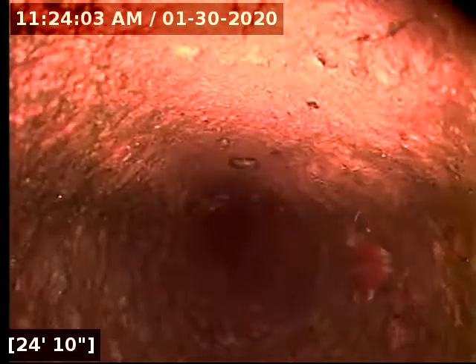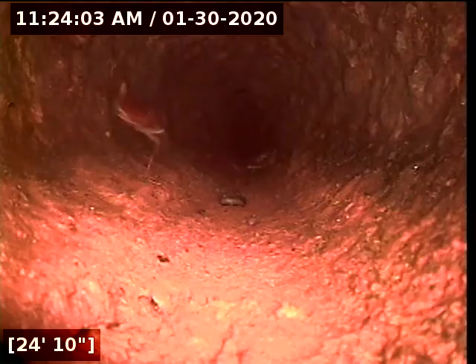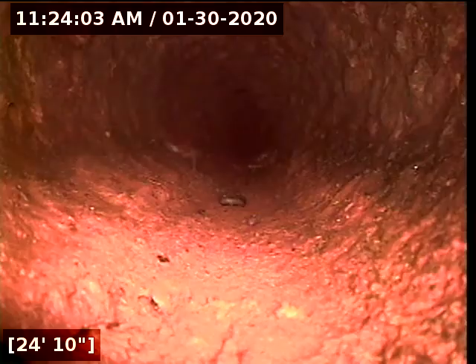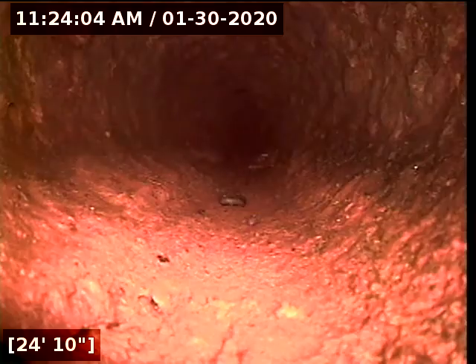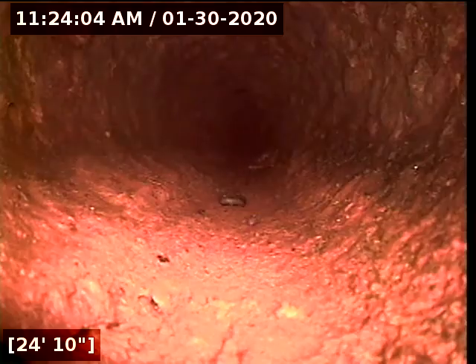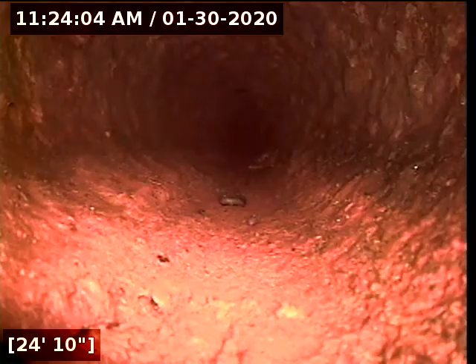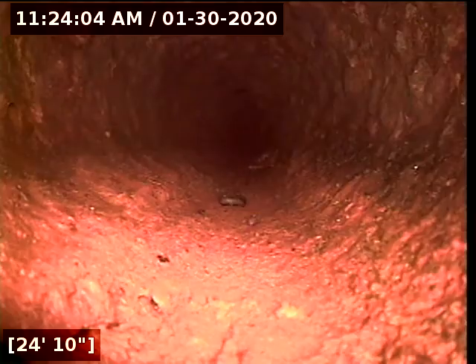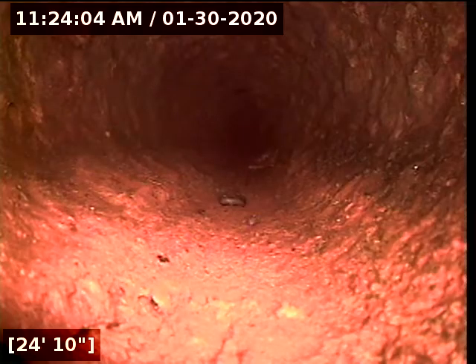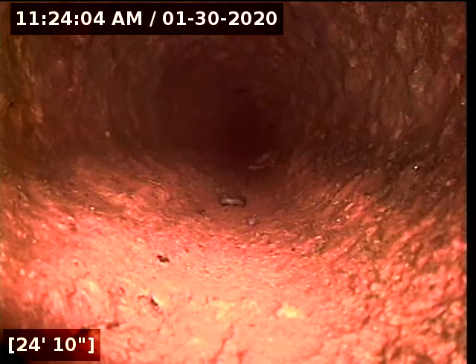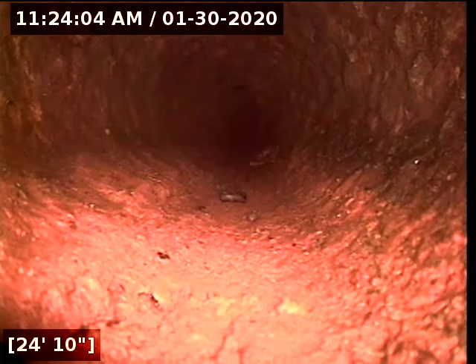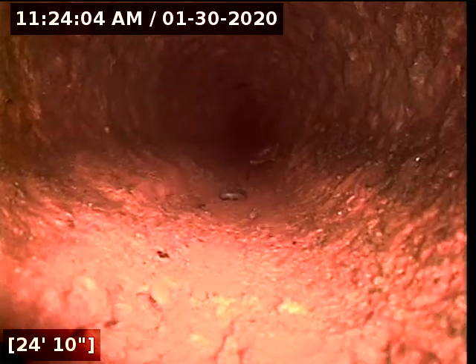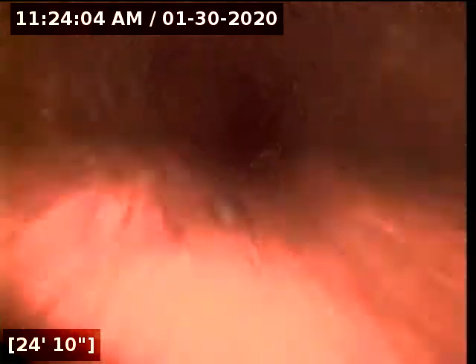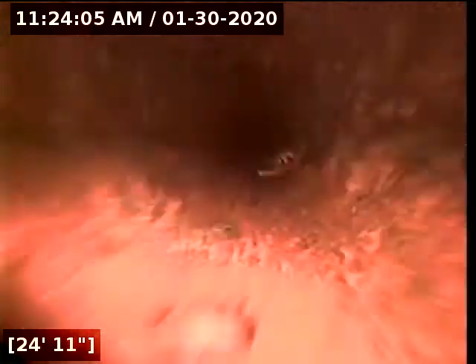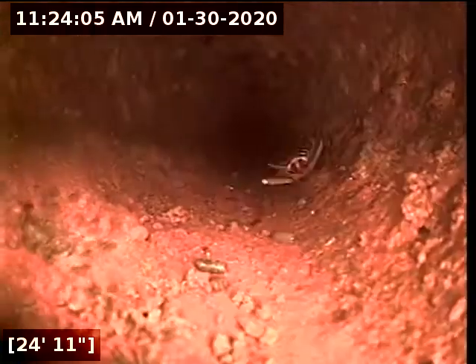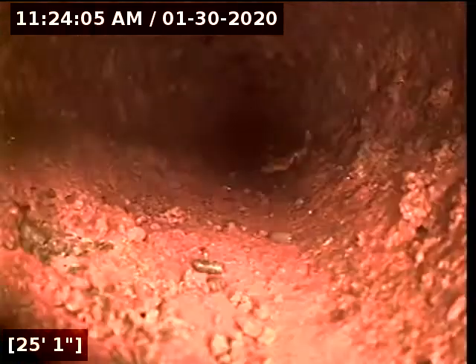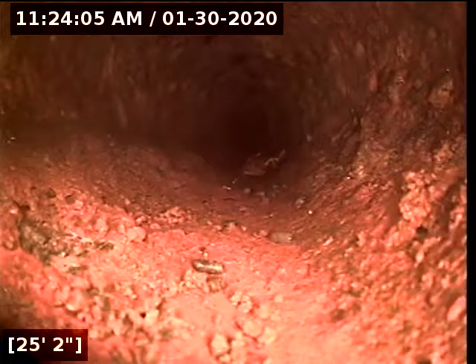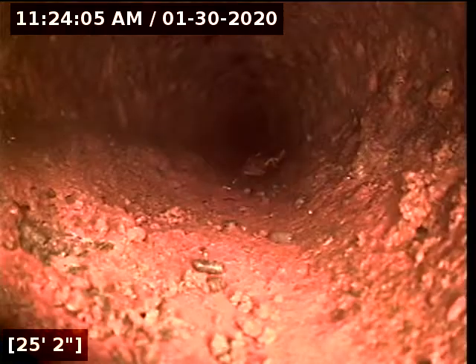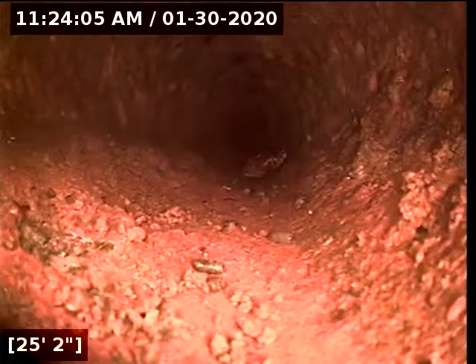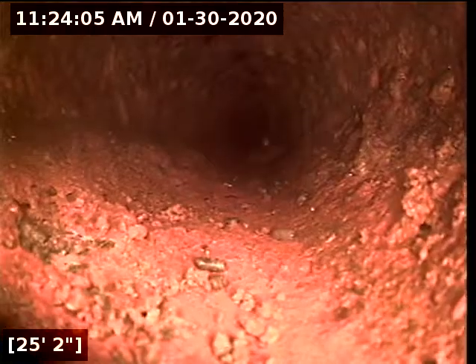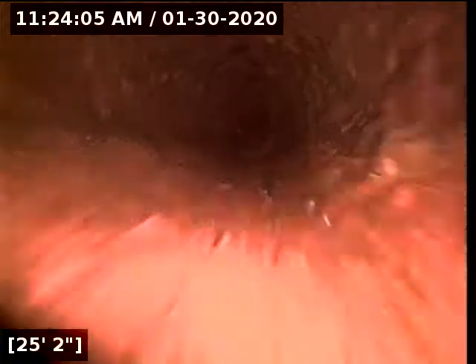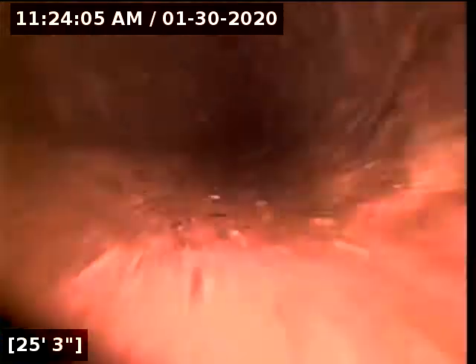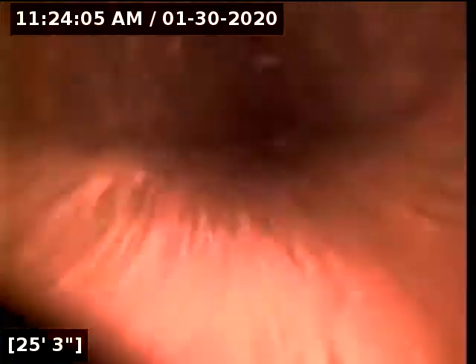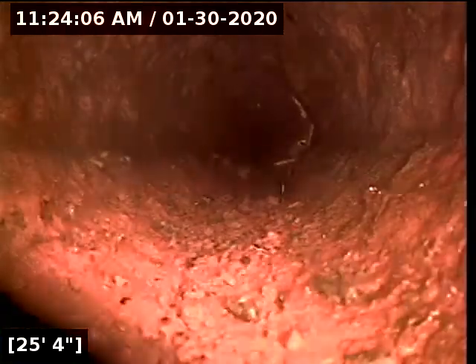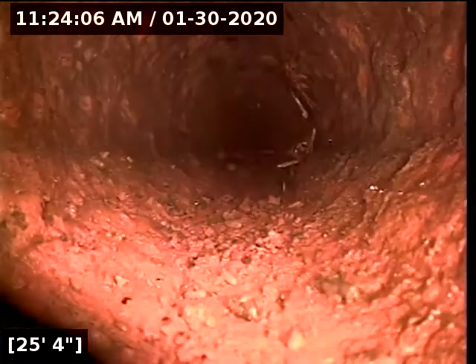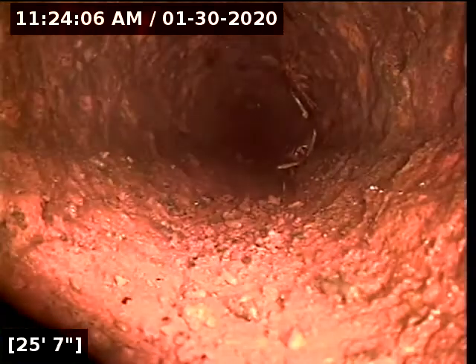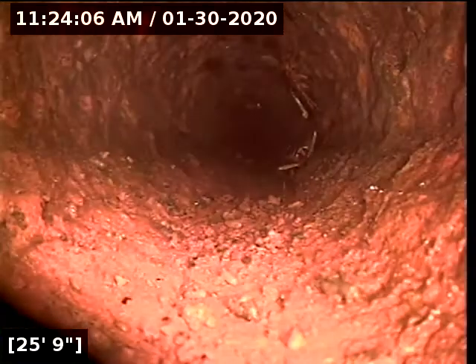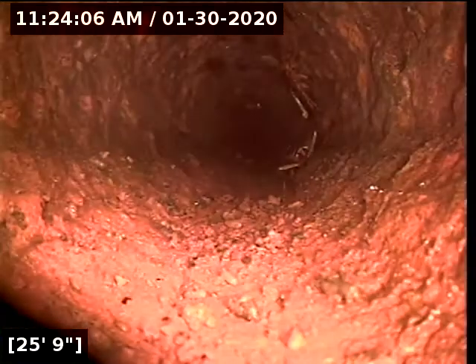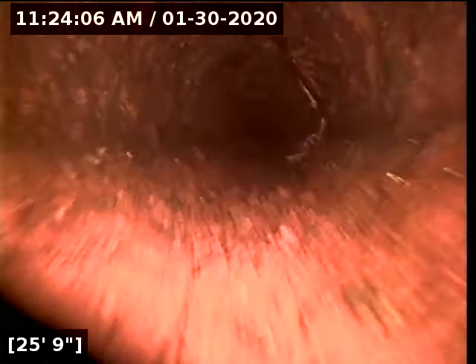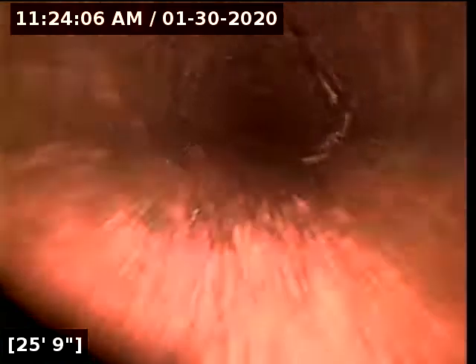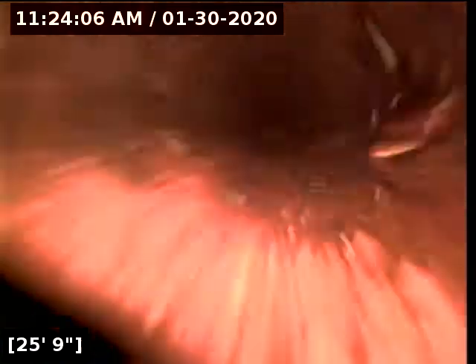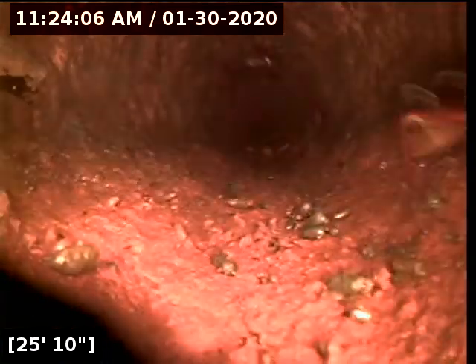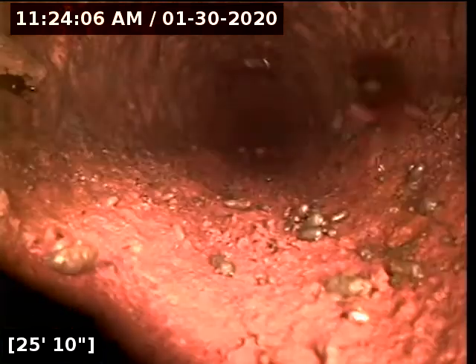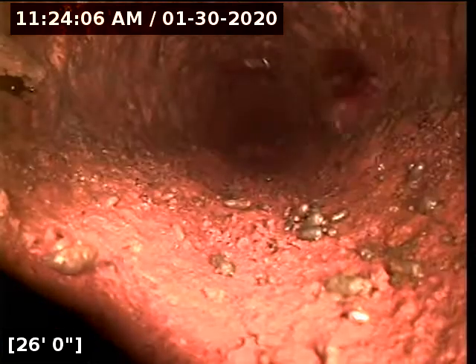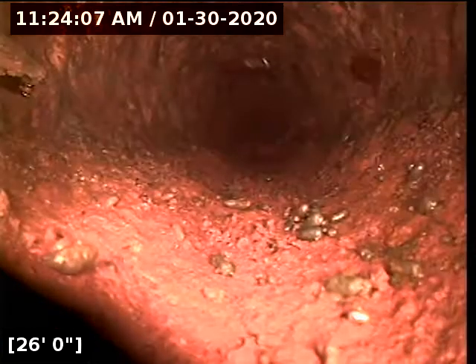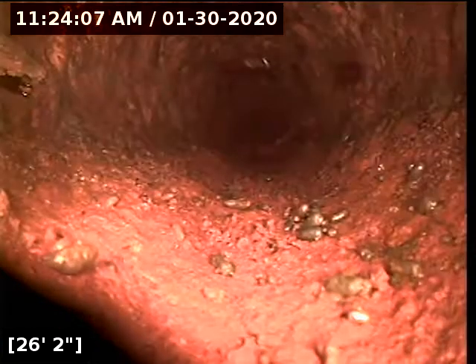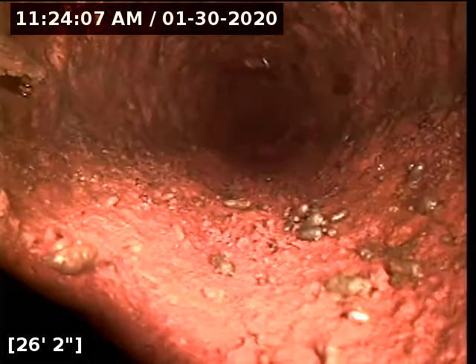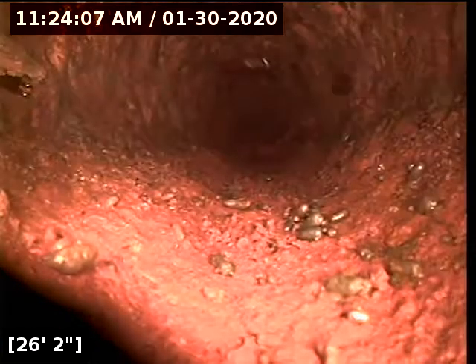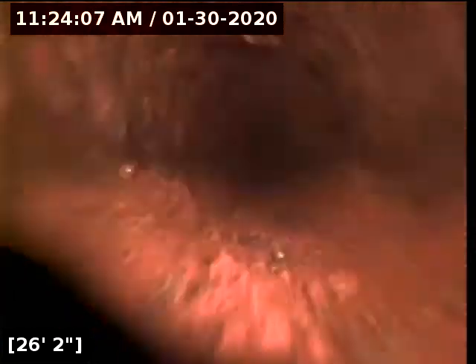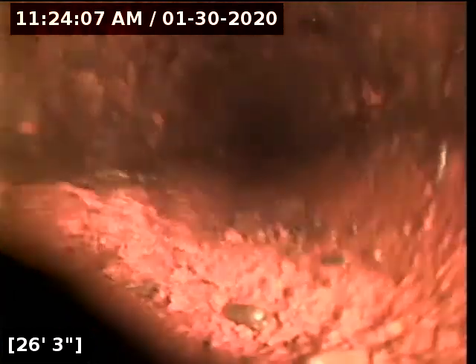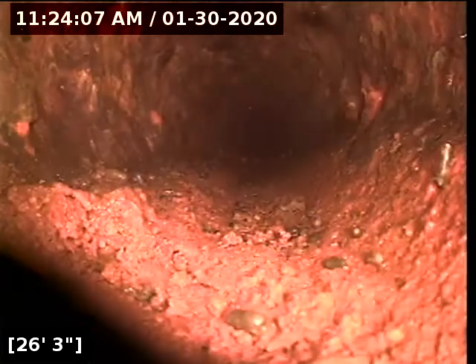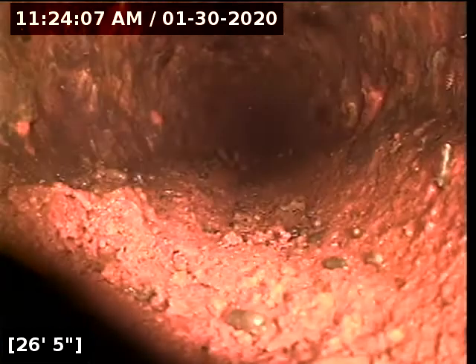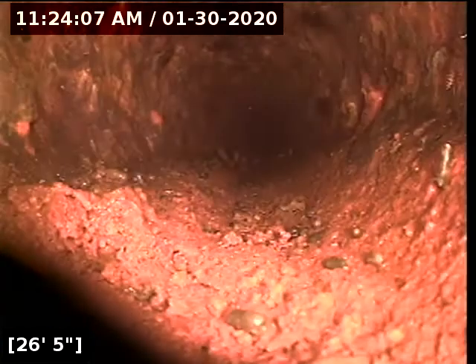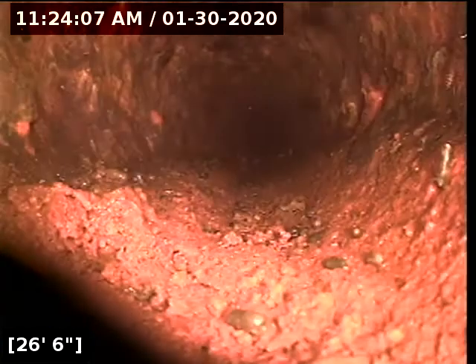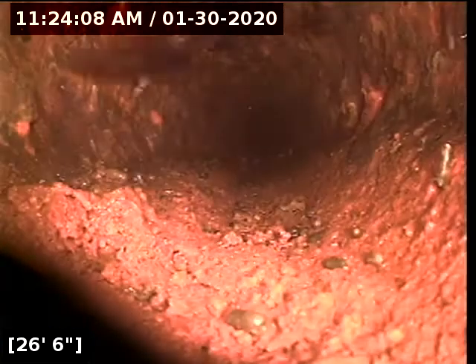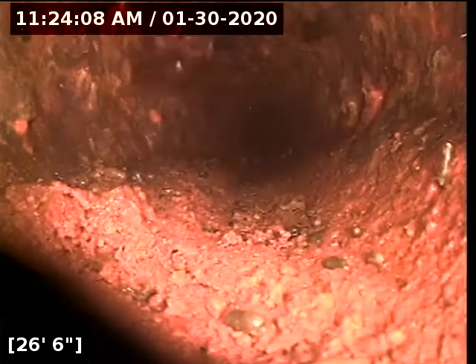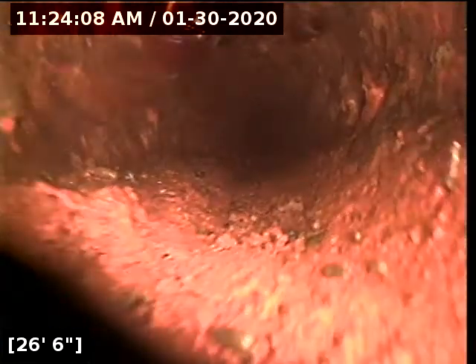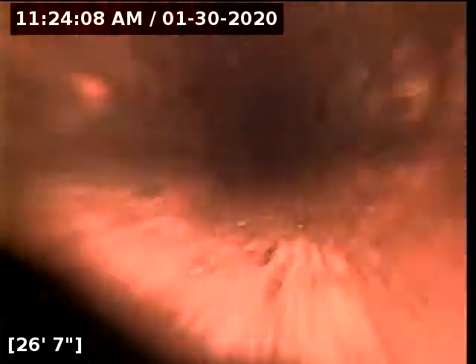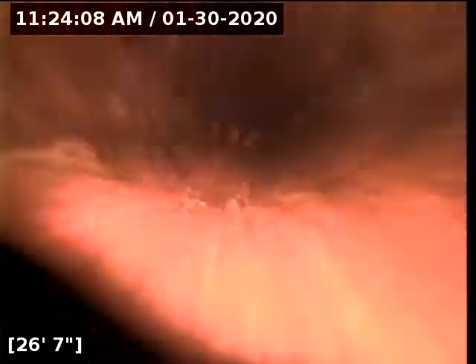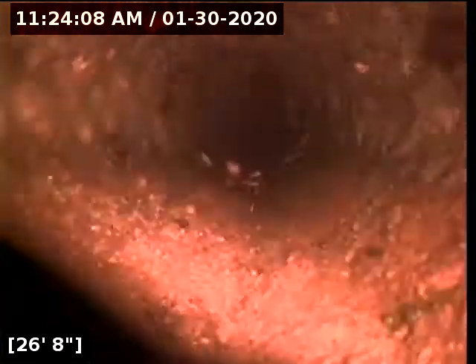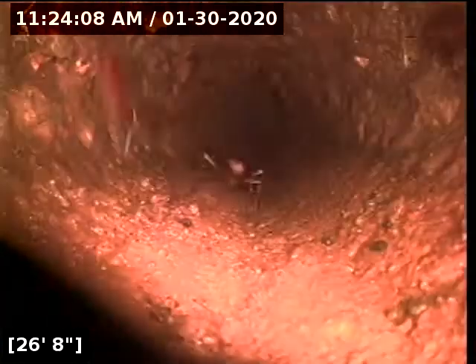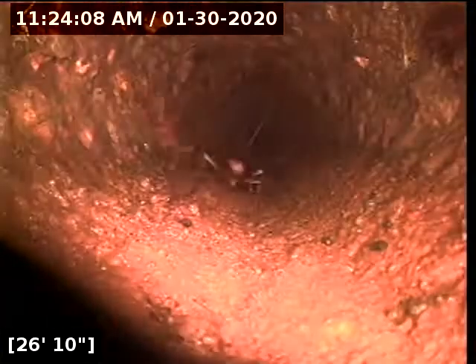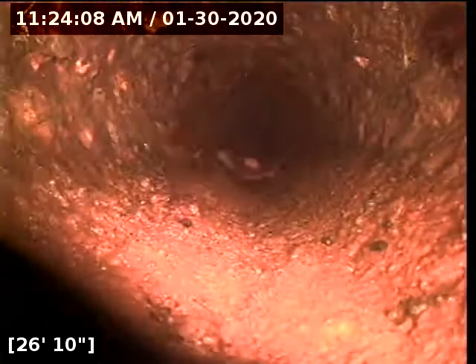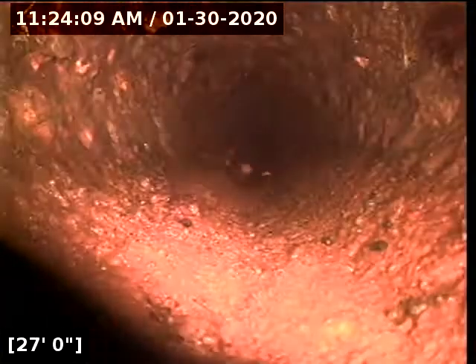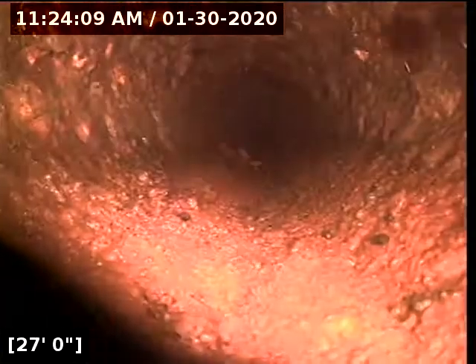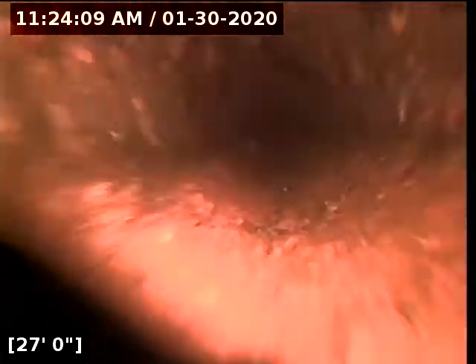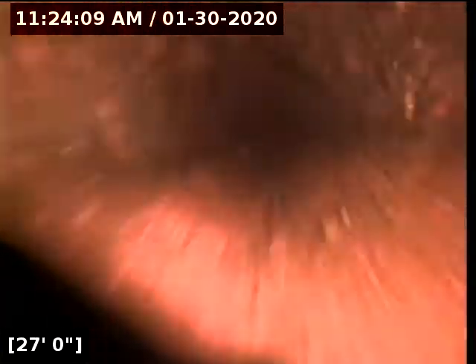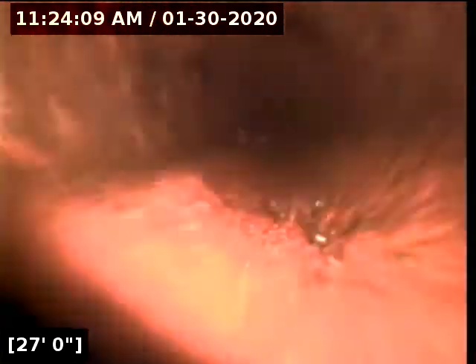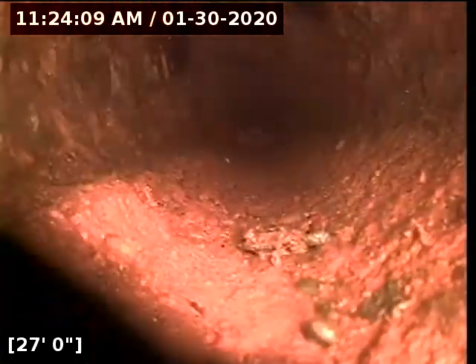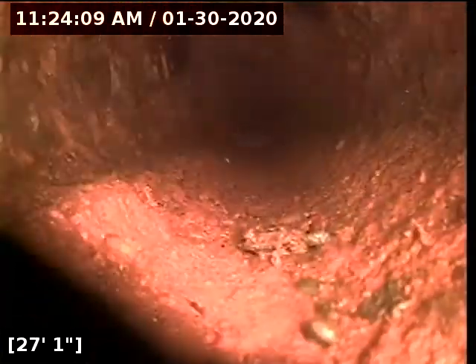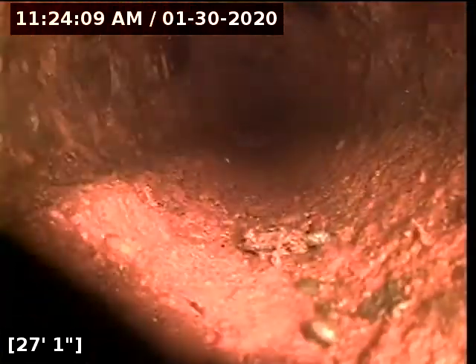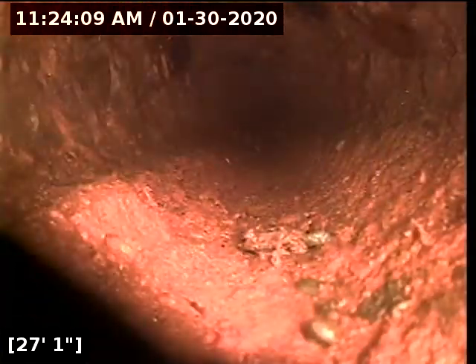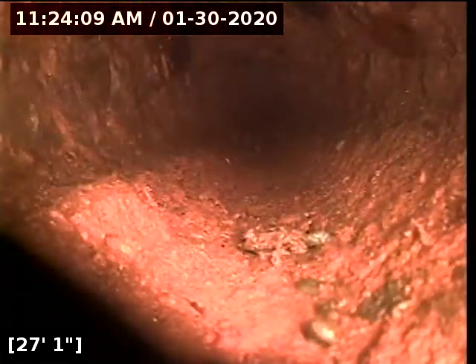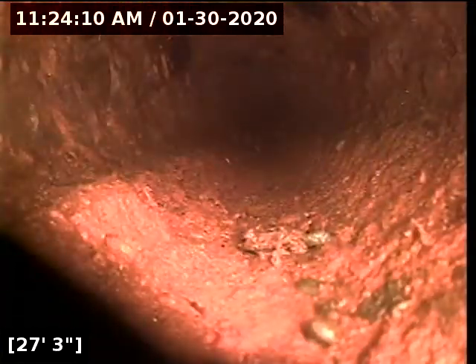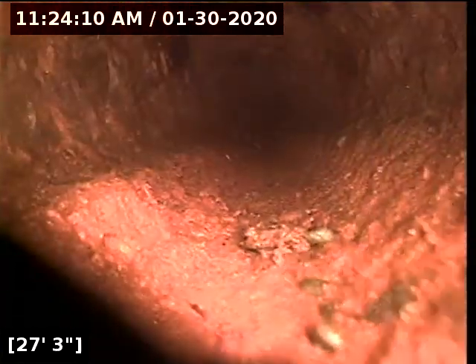There is a little bit of flaking on the bottom of this pipe, so jetting this would be a really good preventative measure.